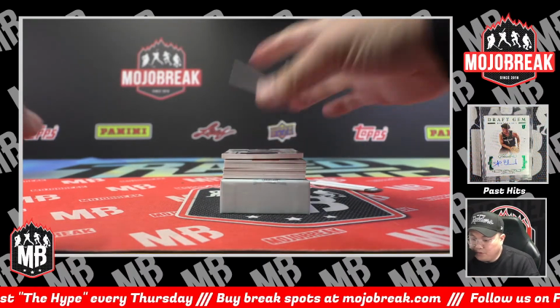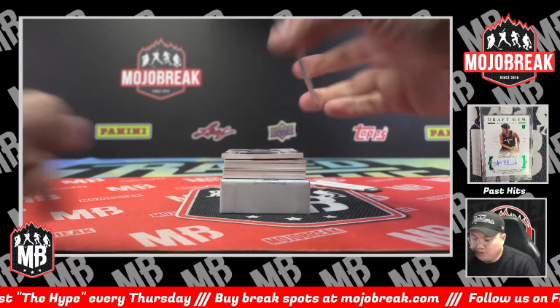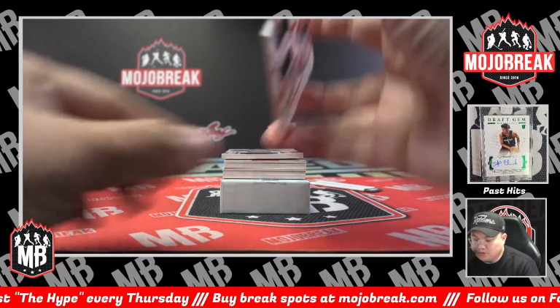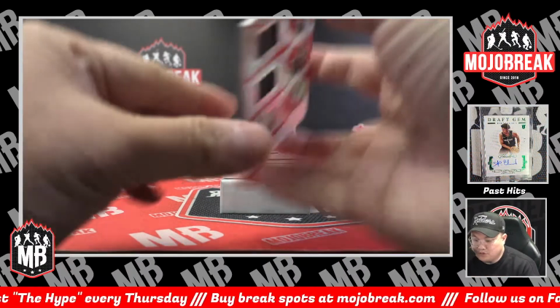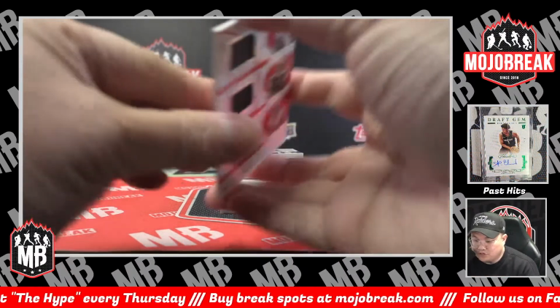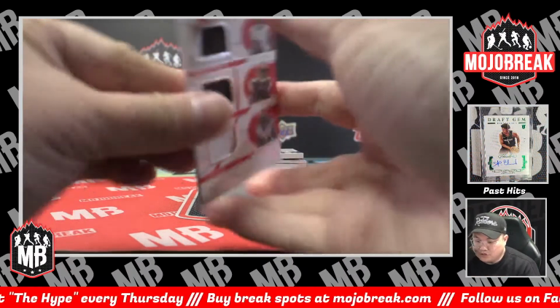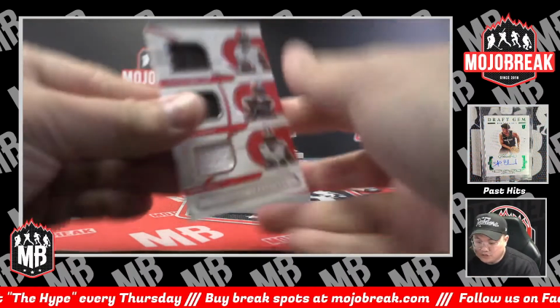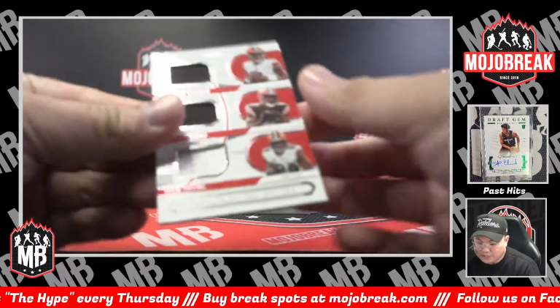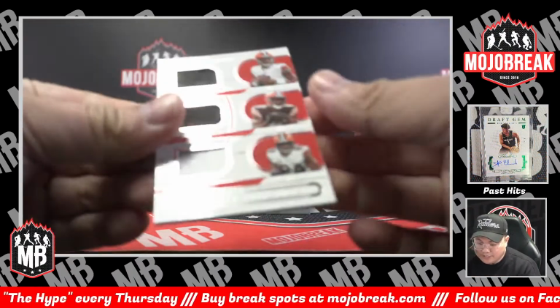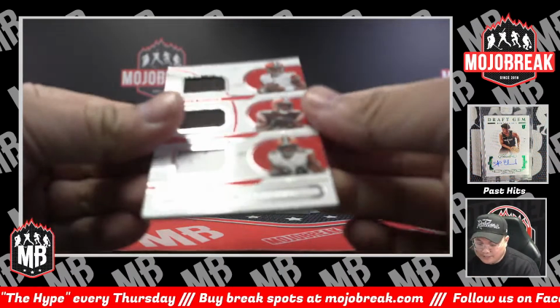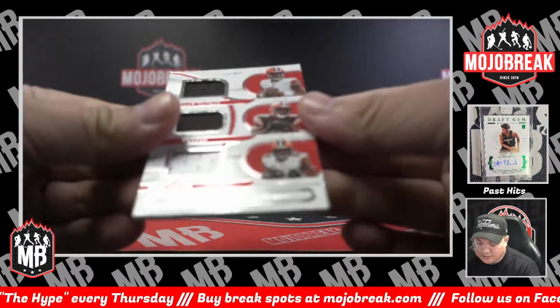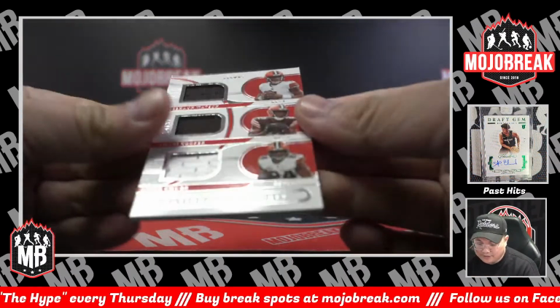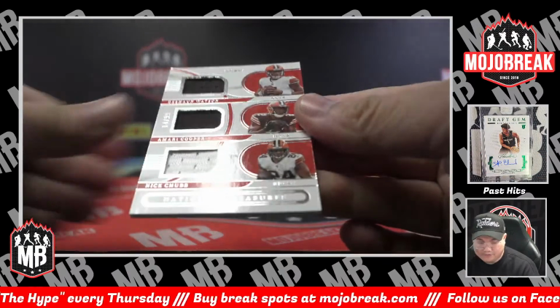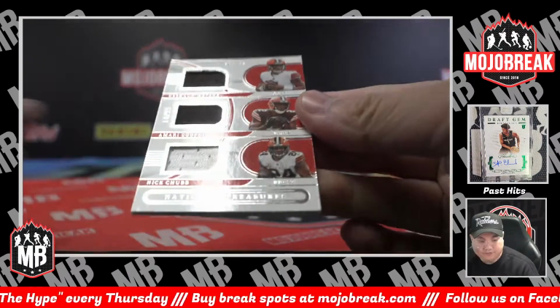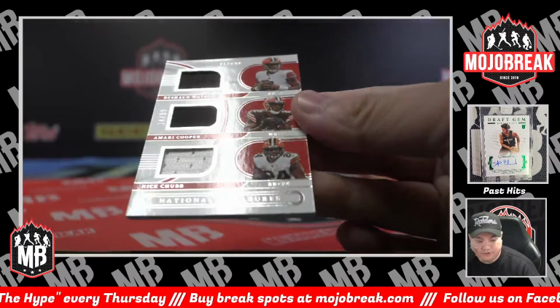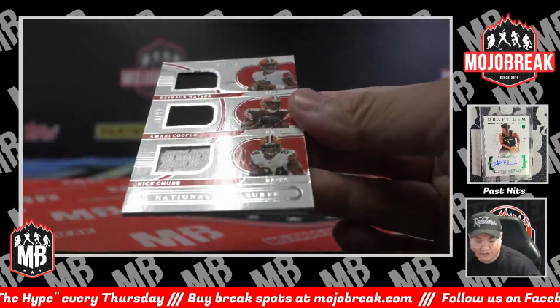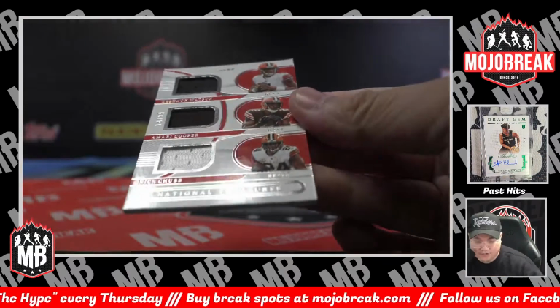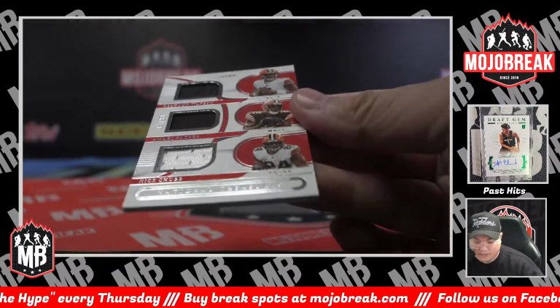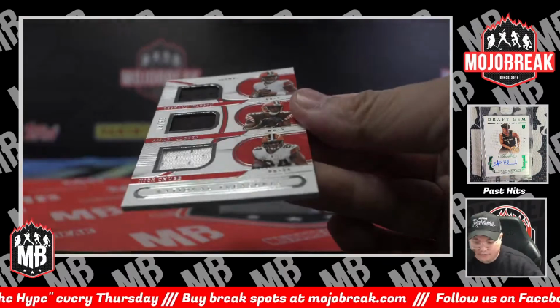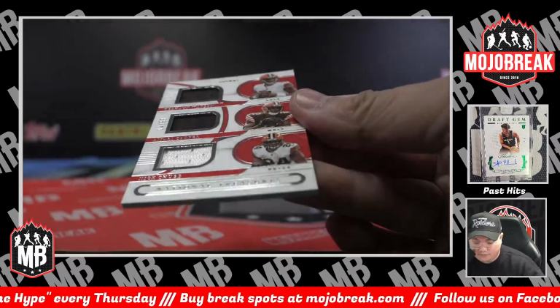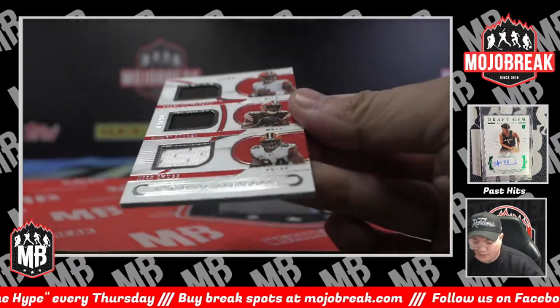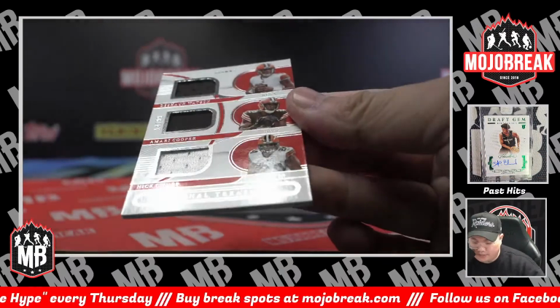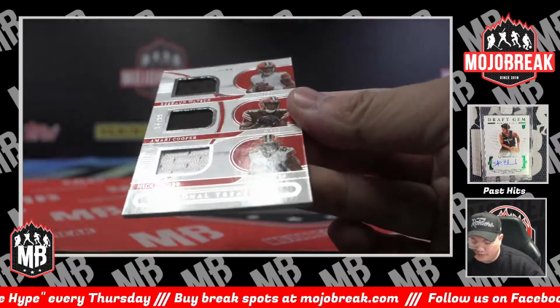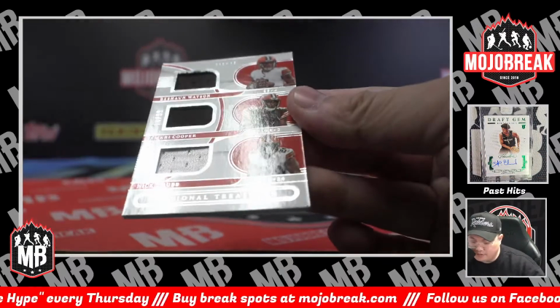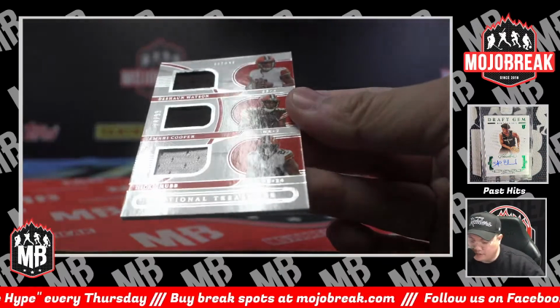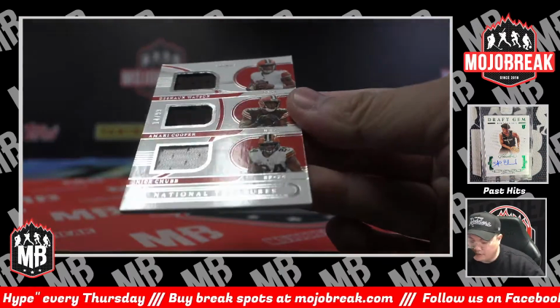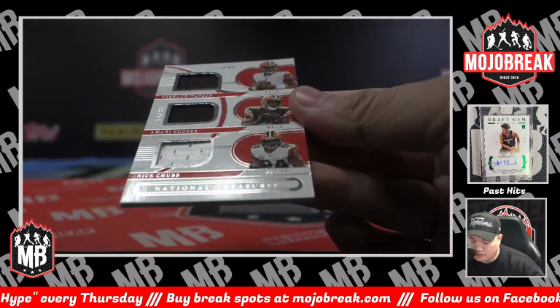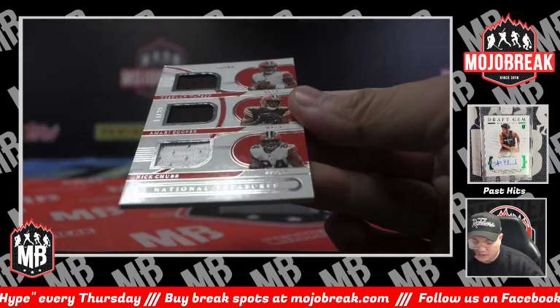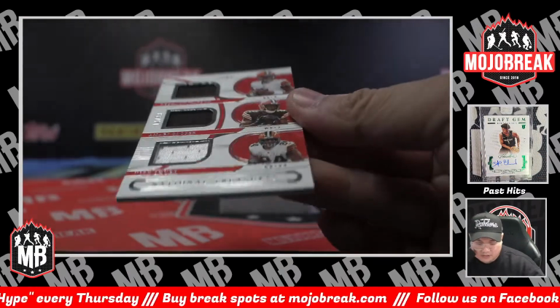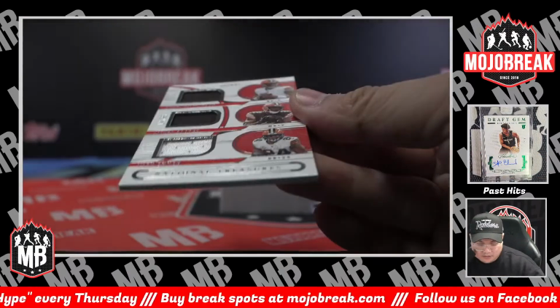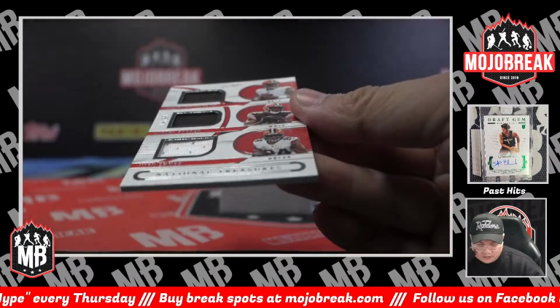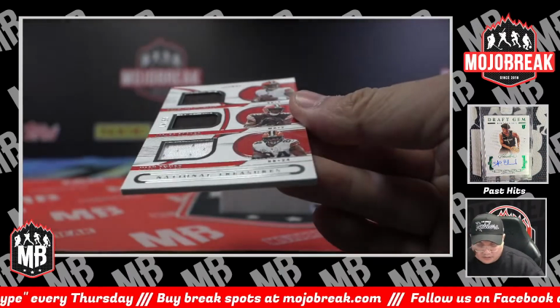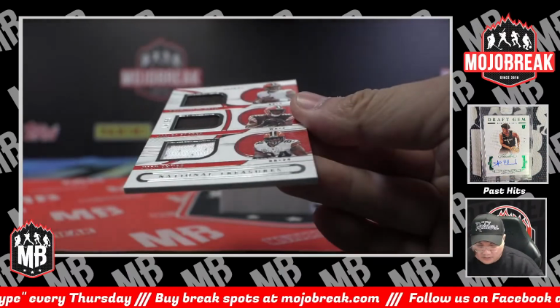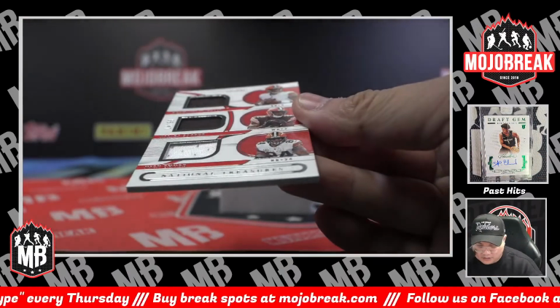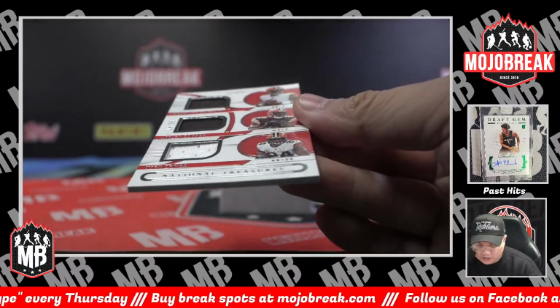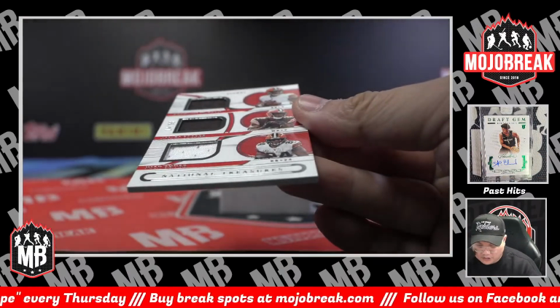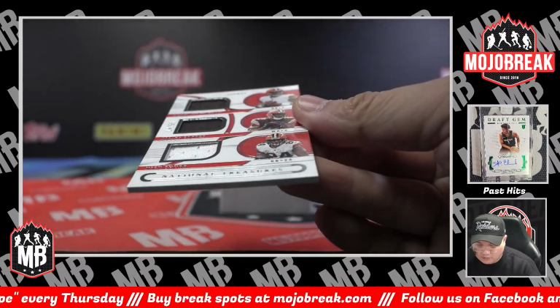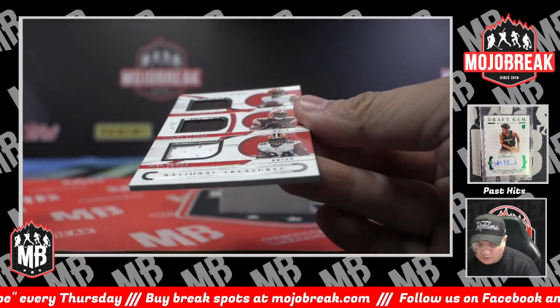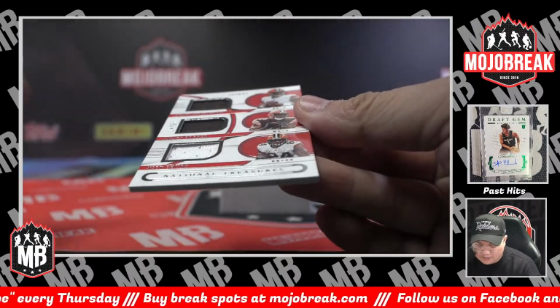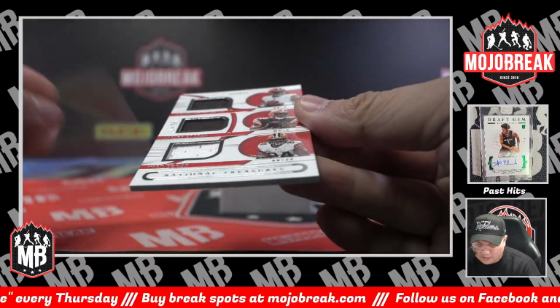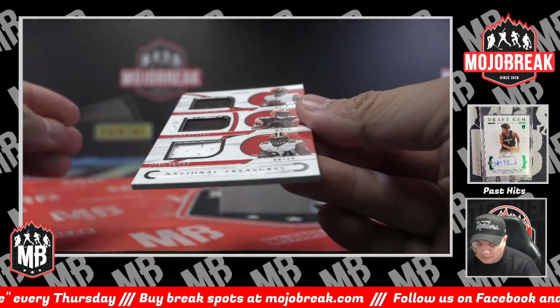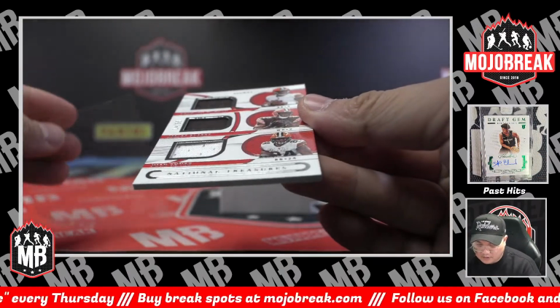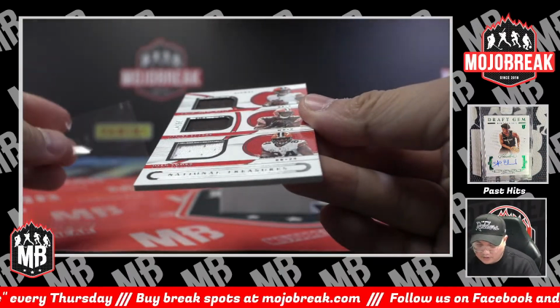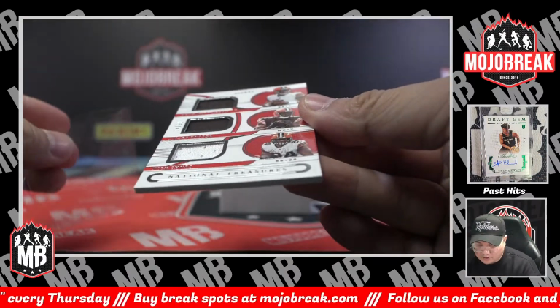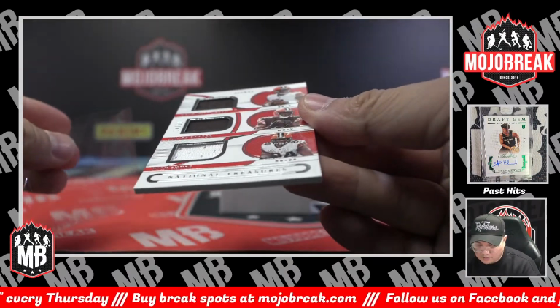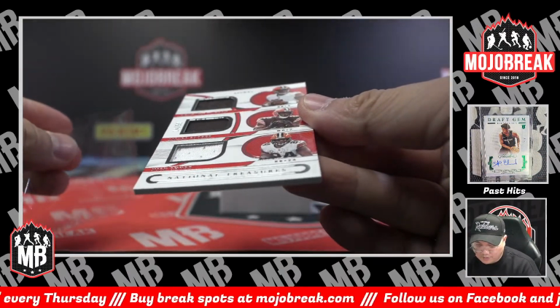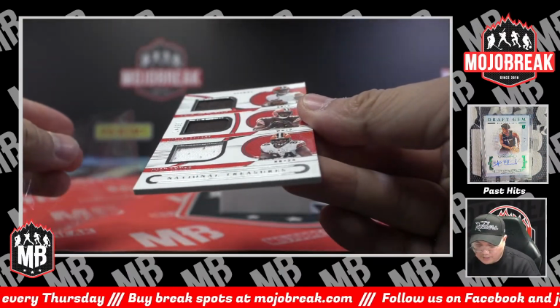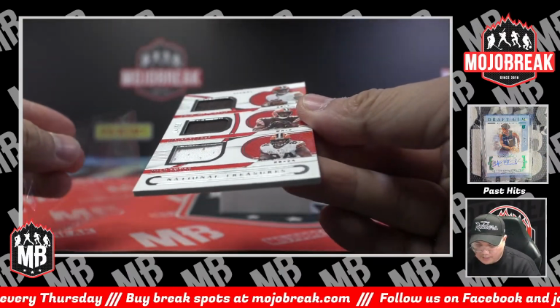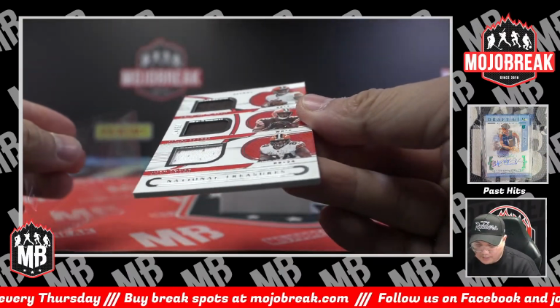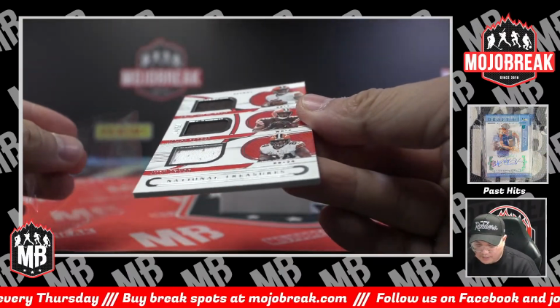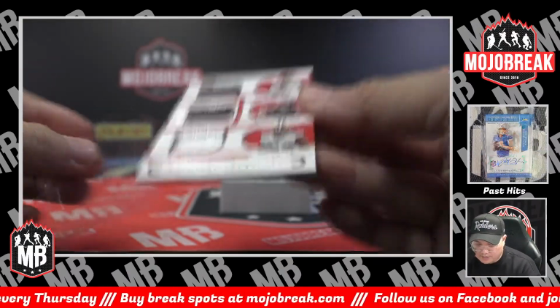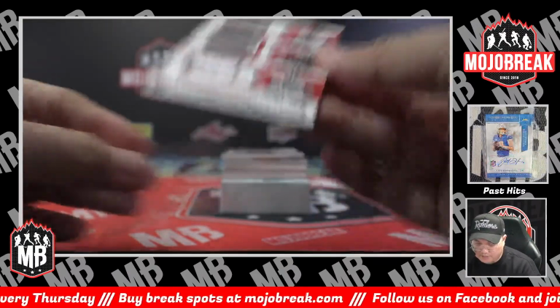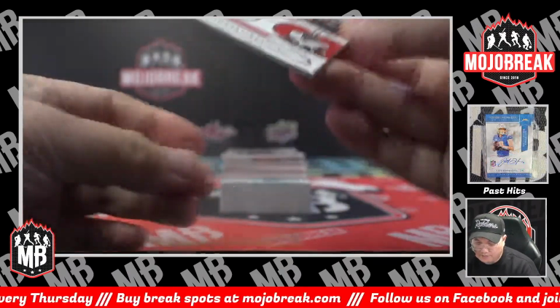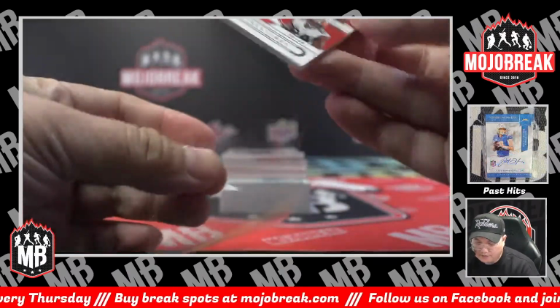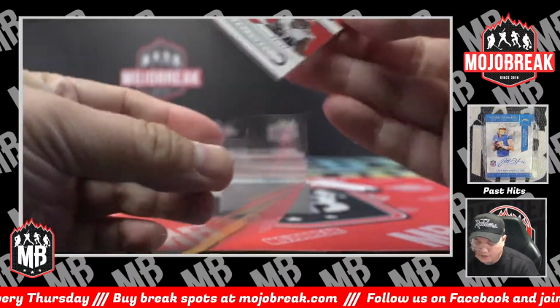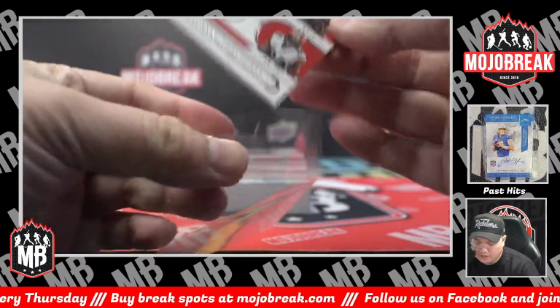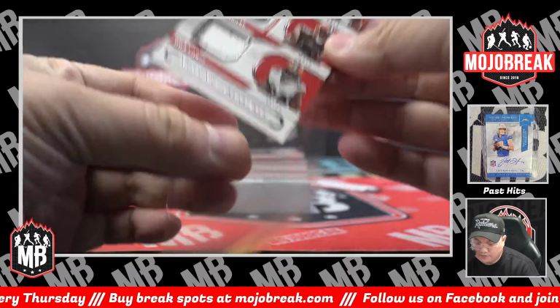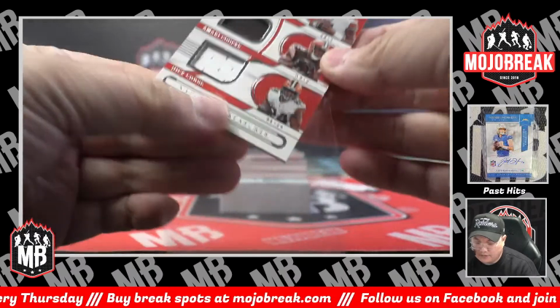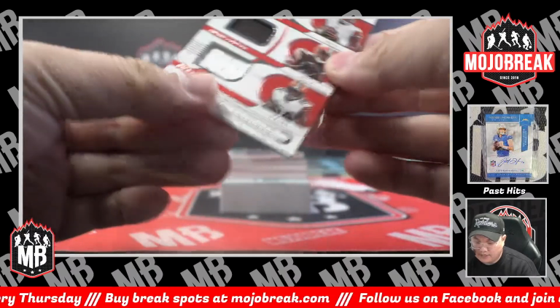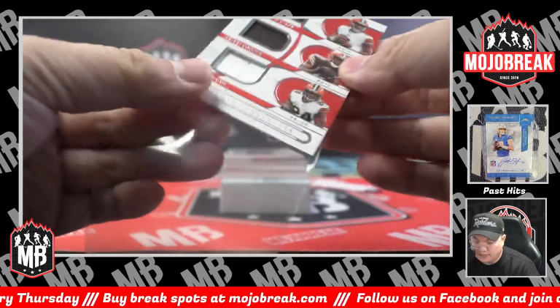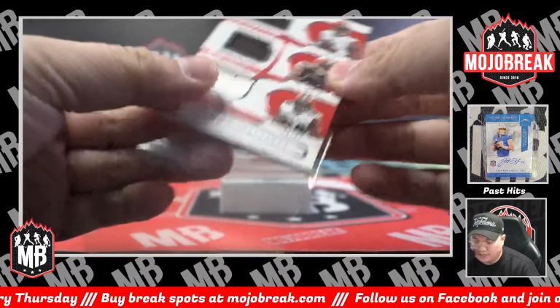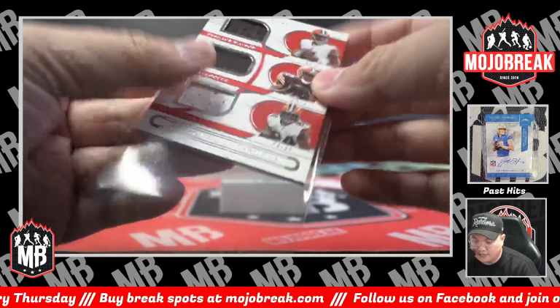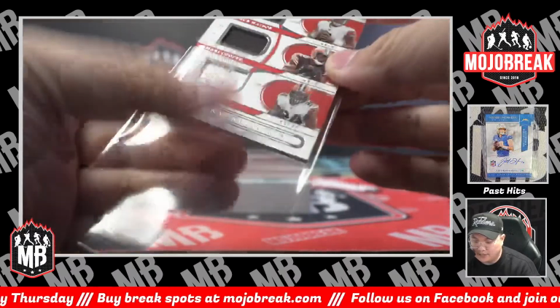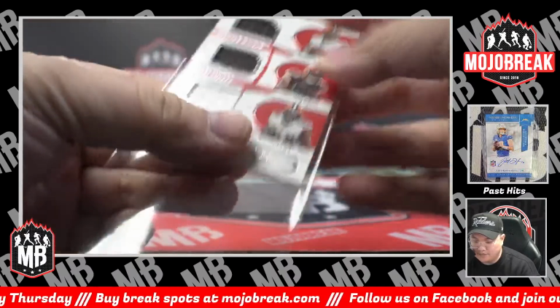Triple jersey for the Cleveland Browns — Deshaun Watson, Amari Cooper, and Nick Chubb. 14 of 99. Cleveland.